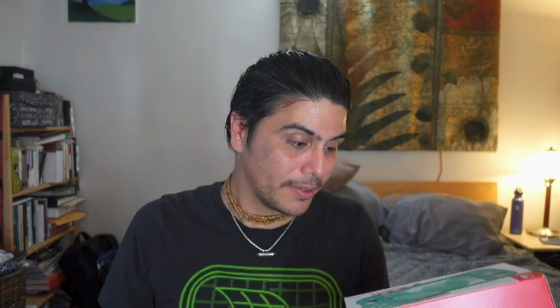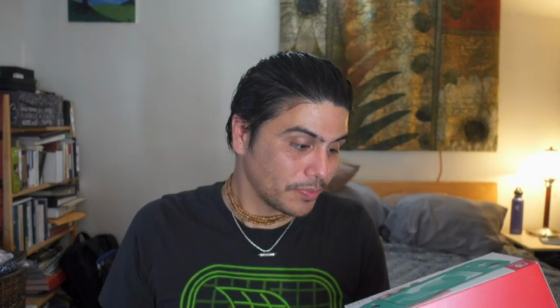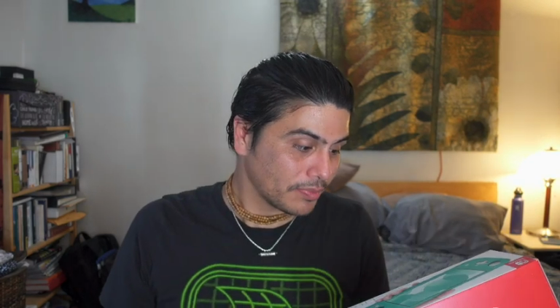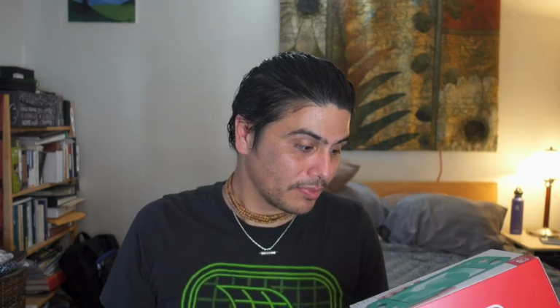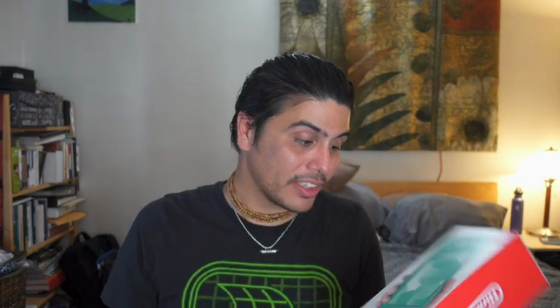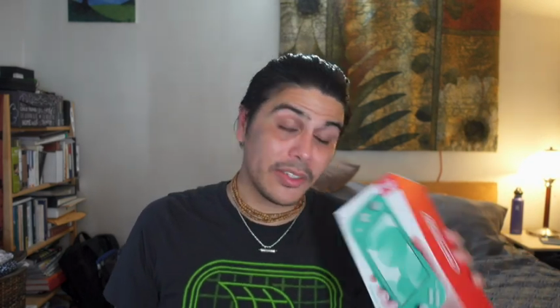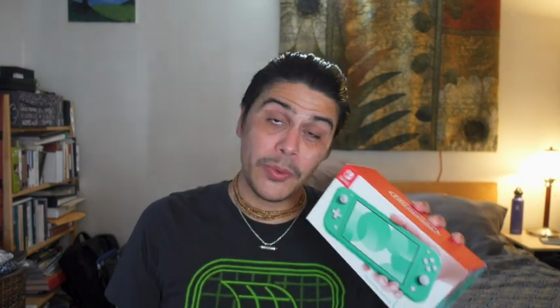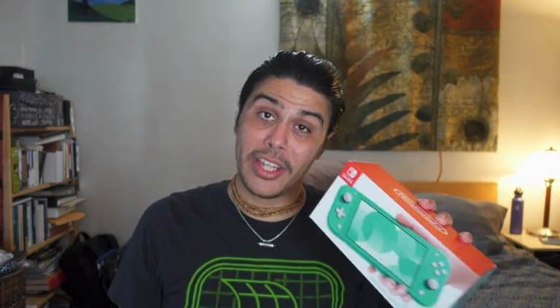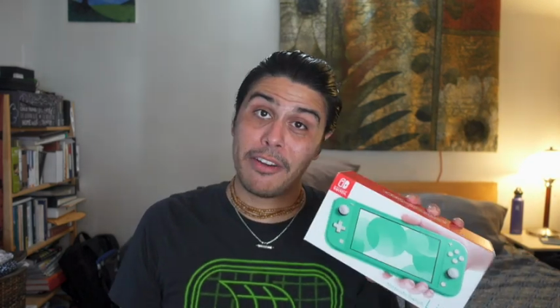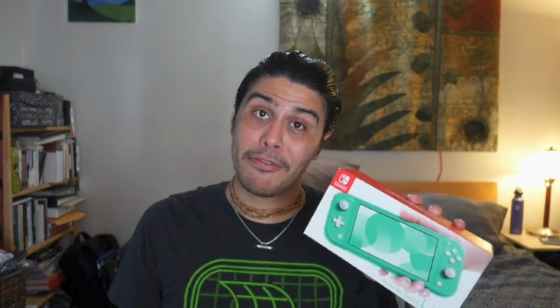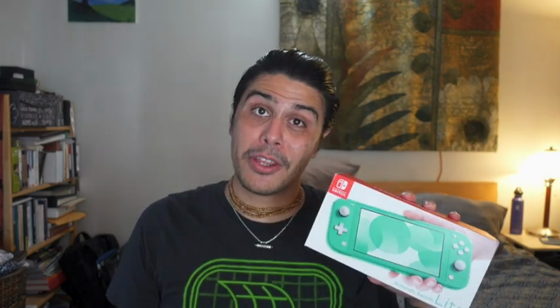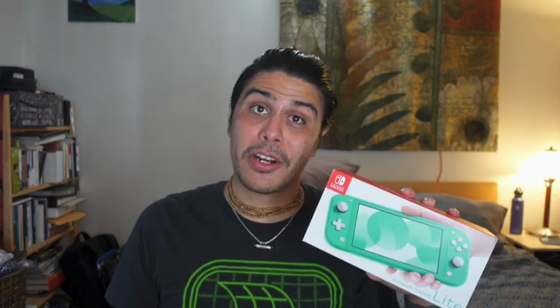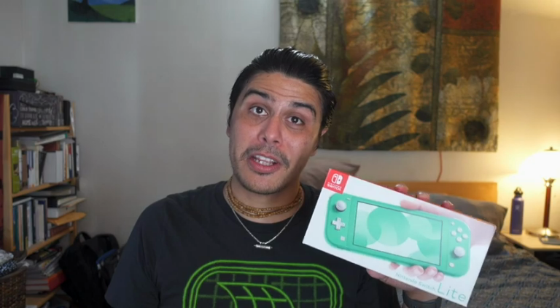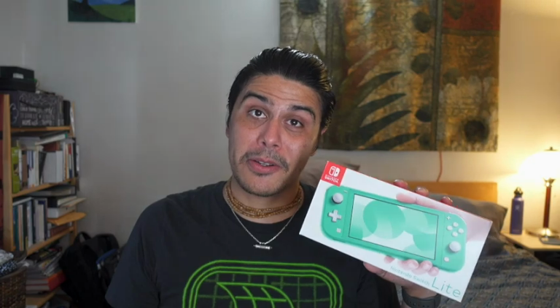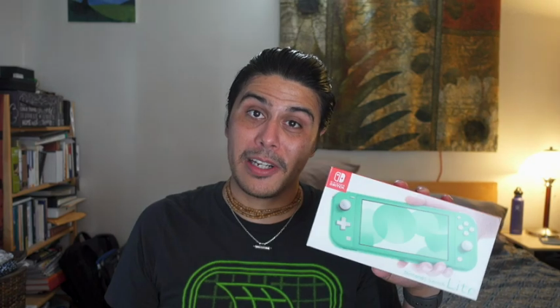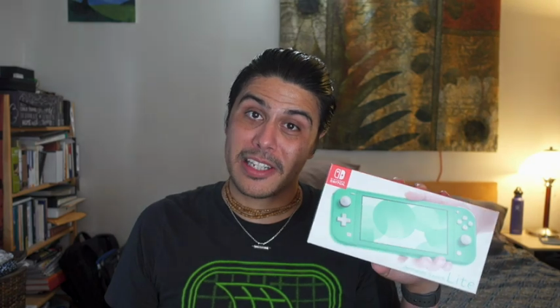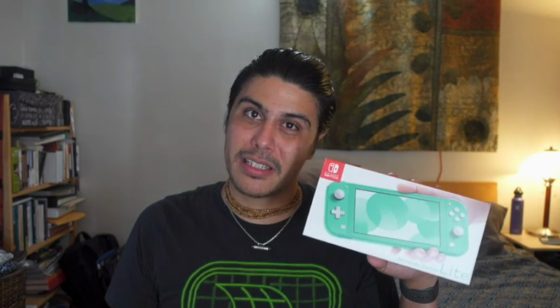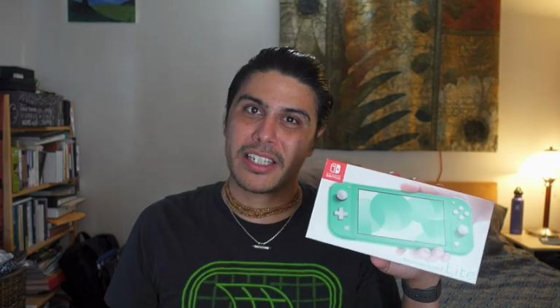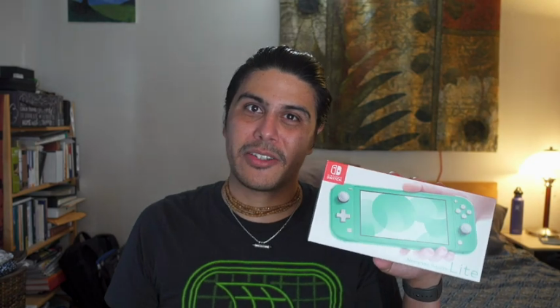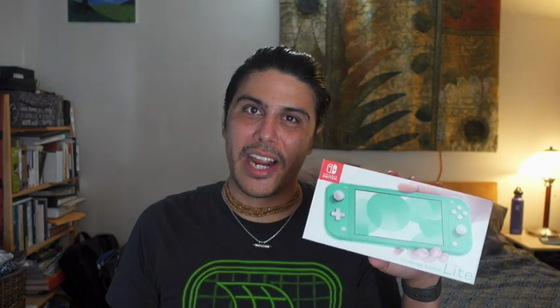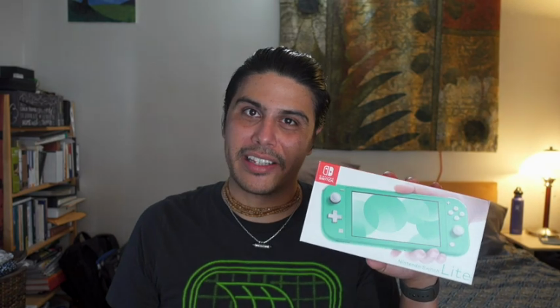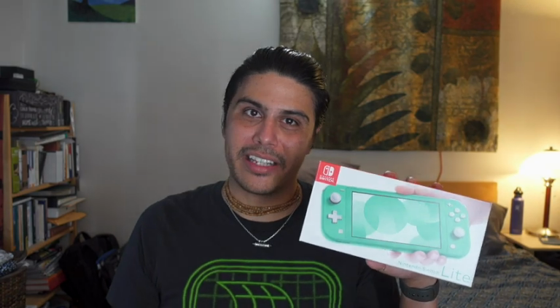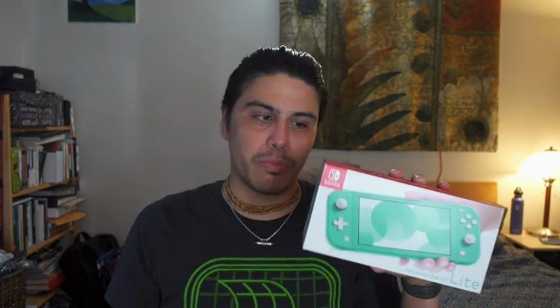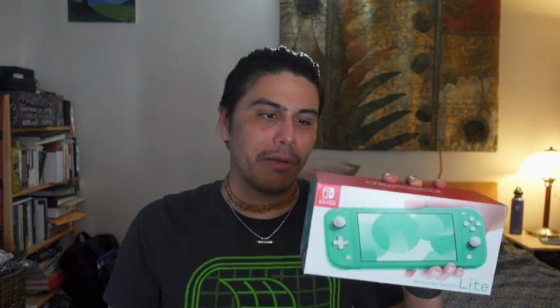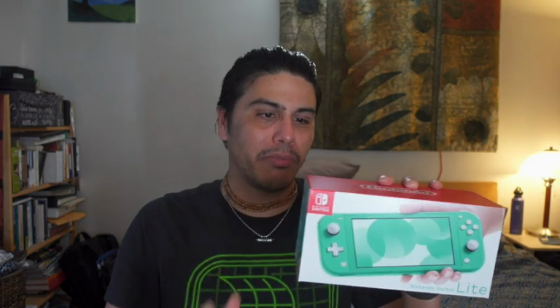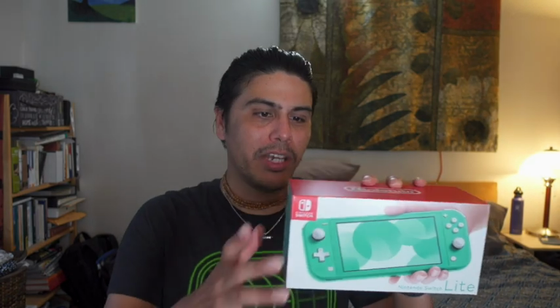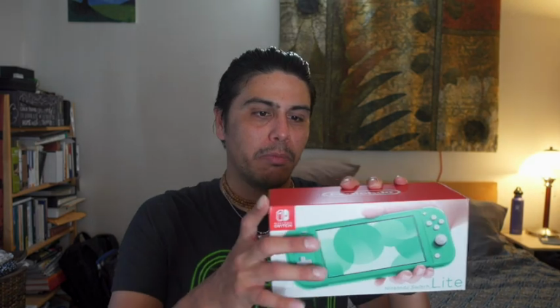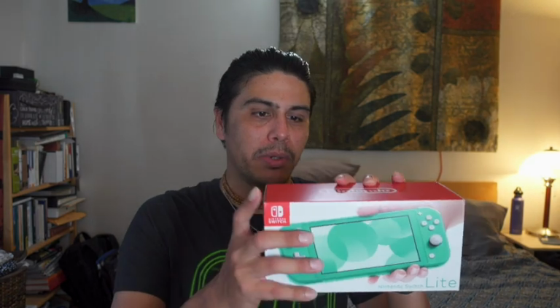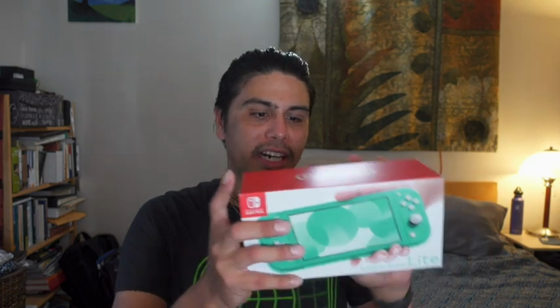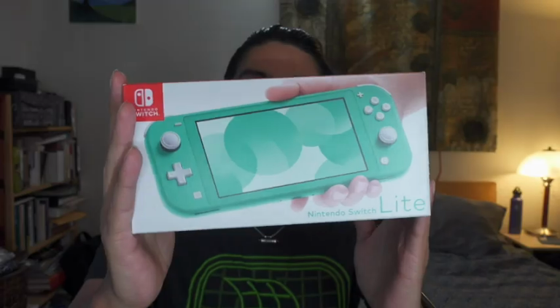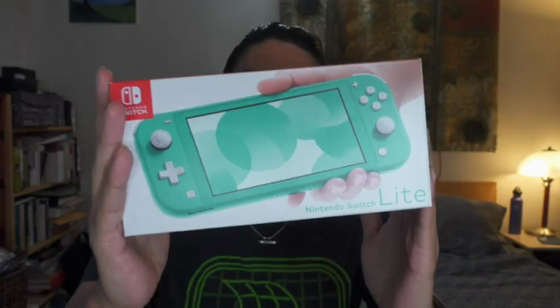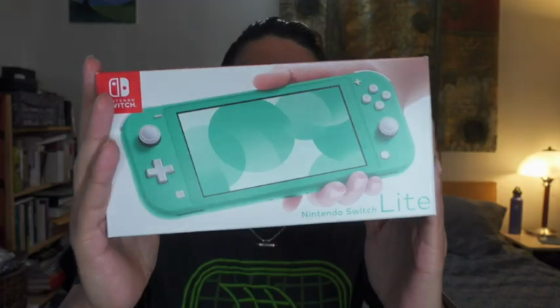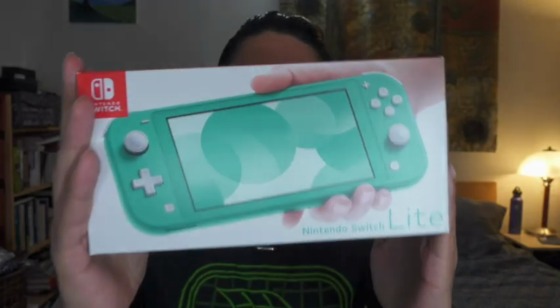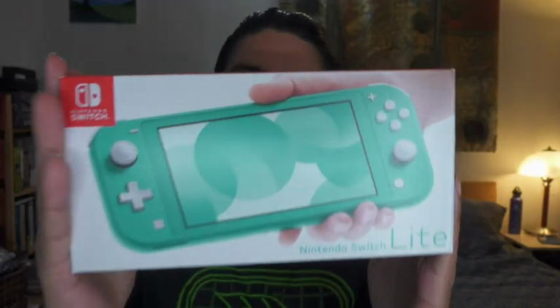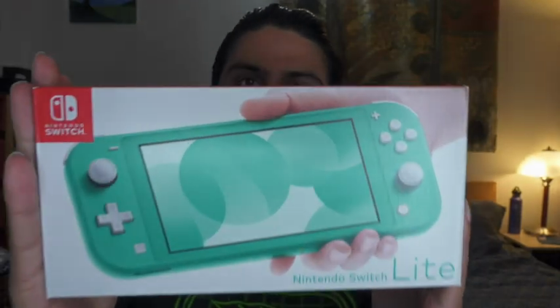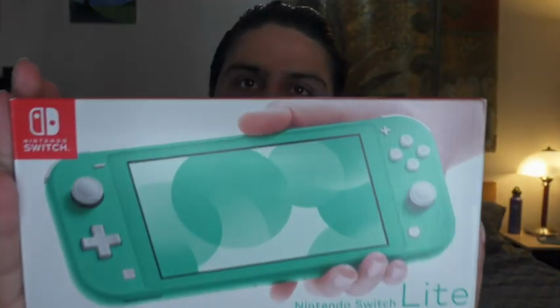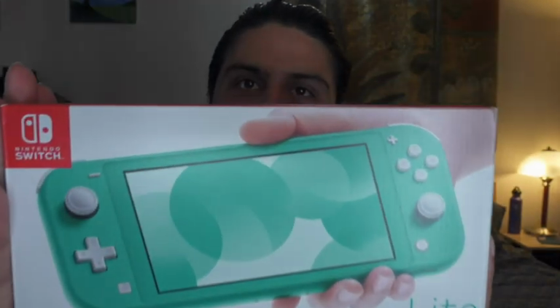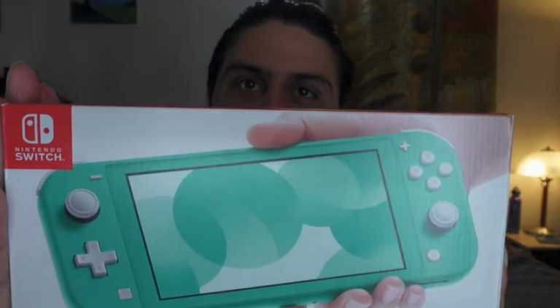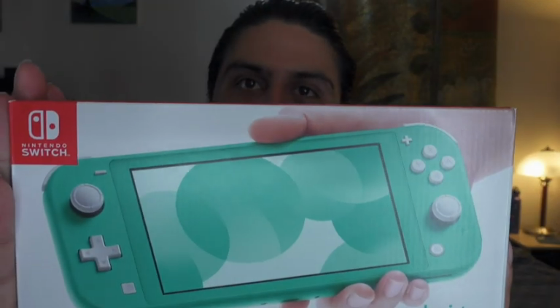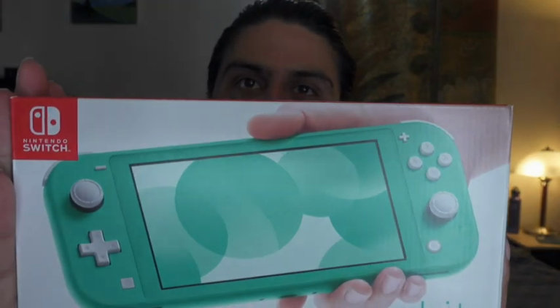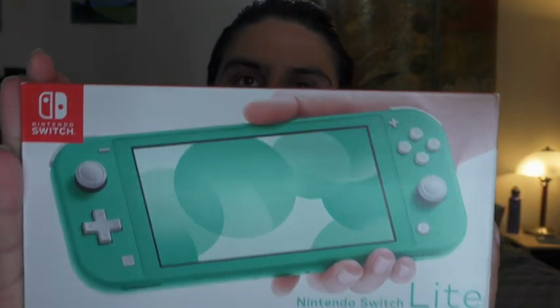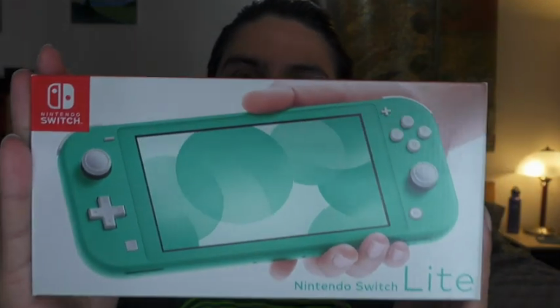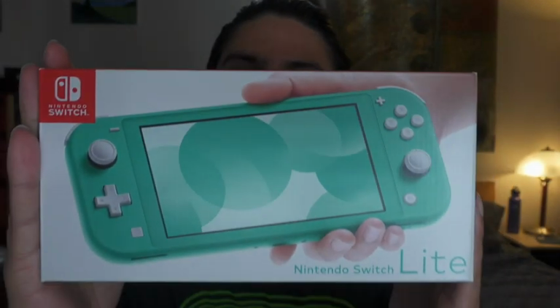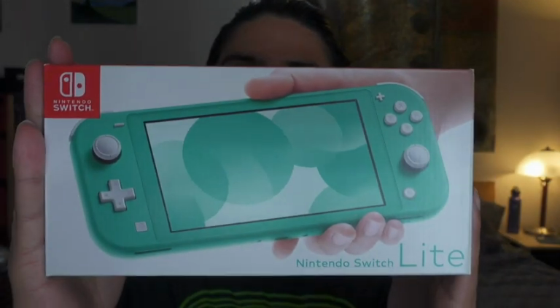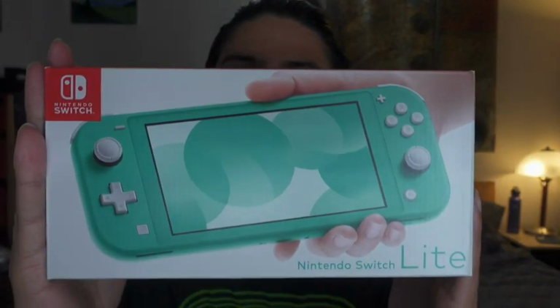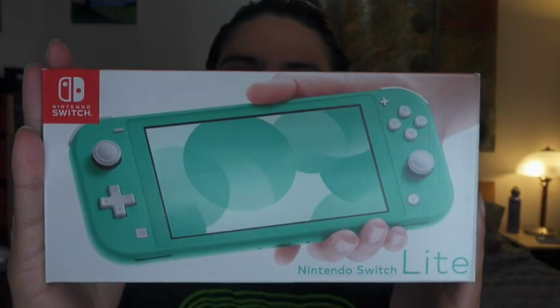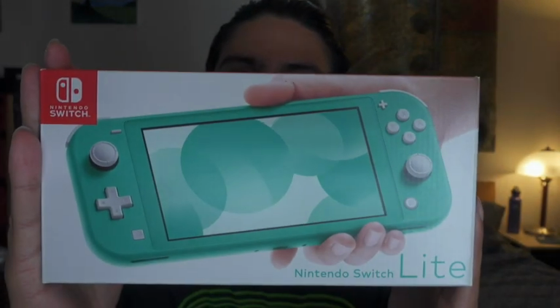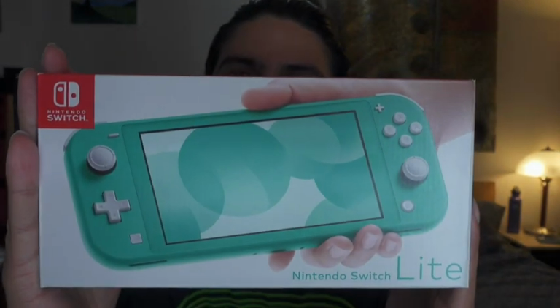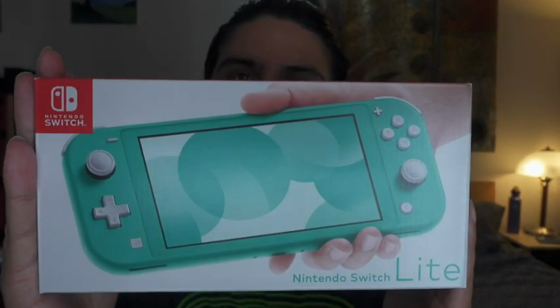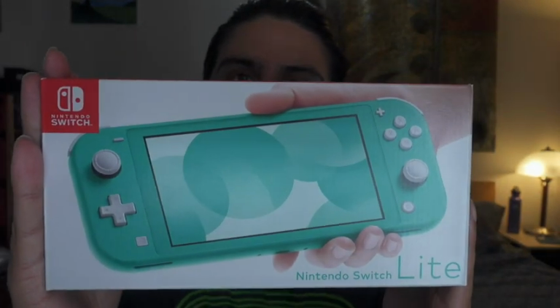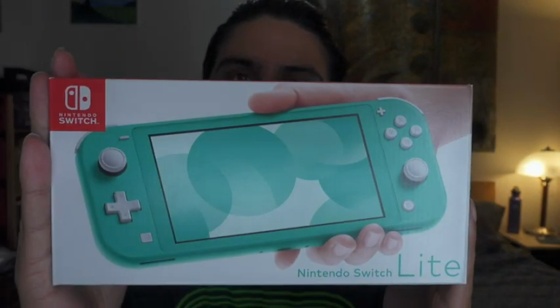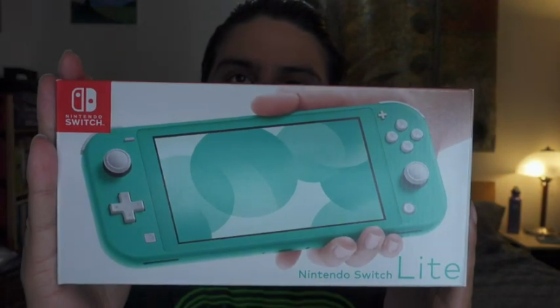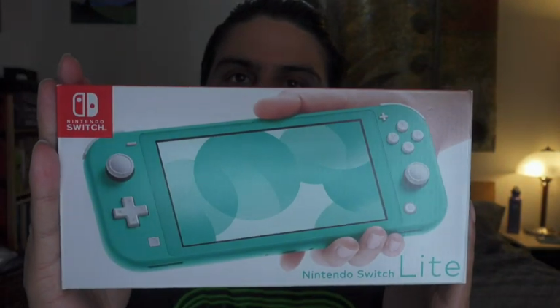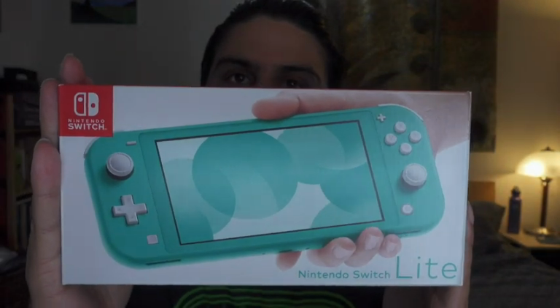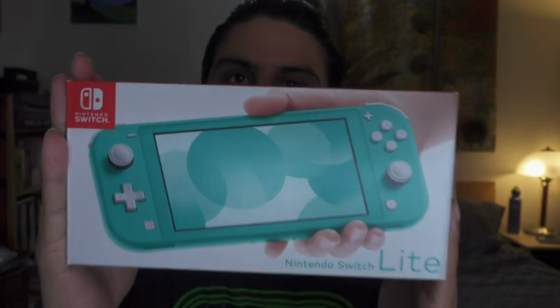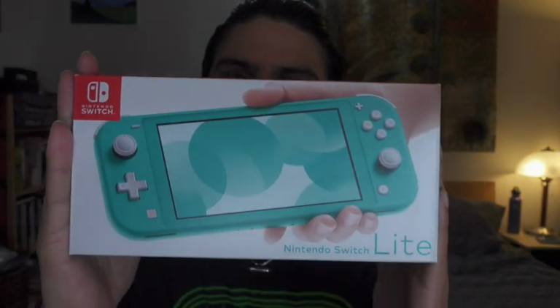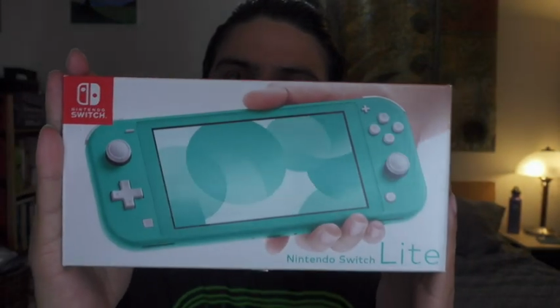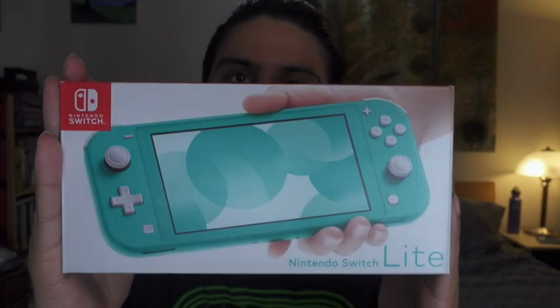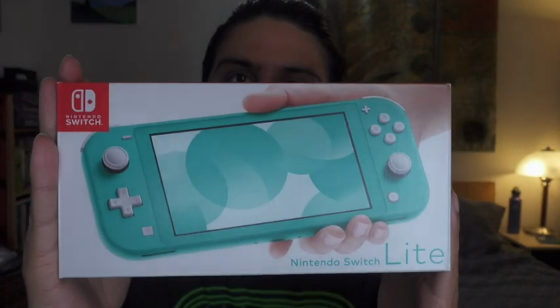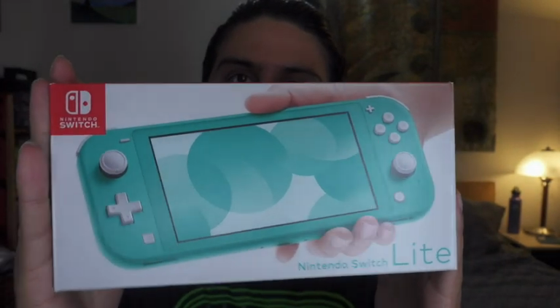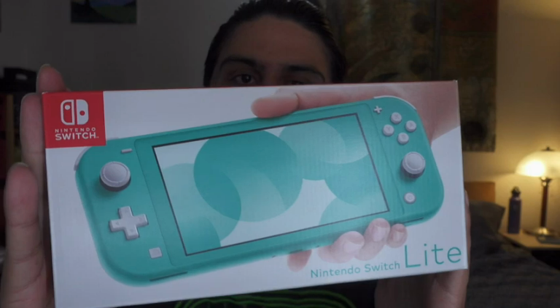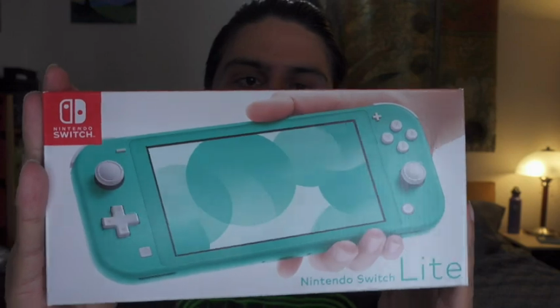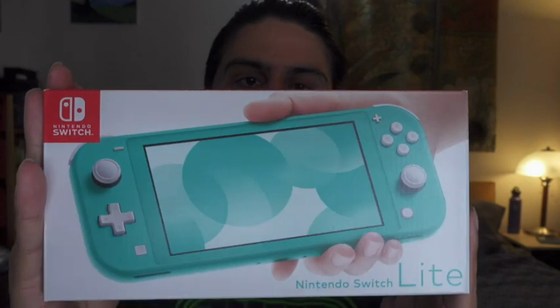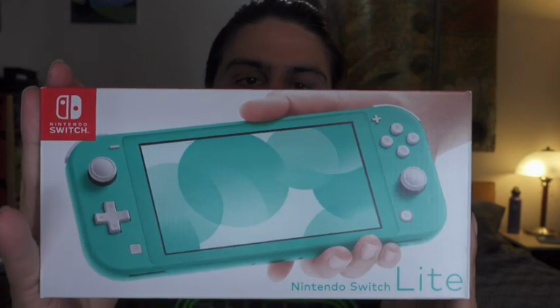But without further ado, let's crack this puppy open. First, let's take a look at the box. That's a nice box.